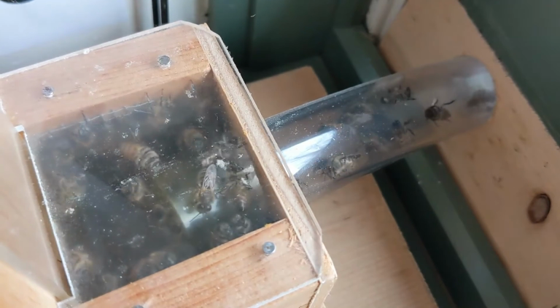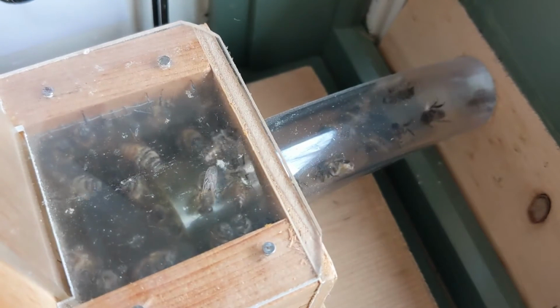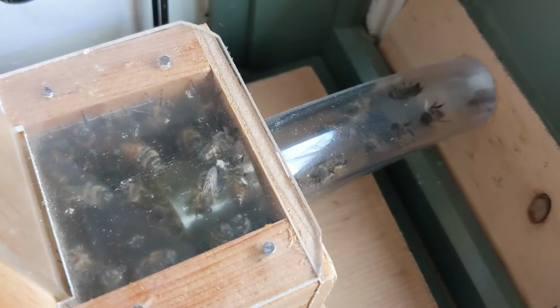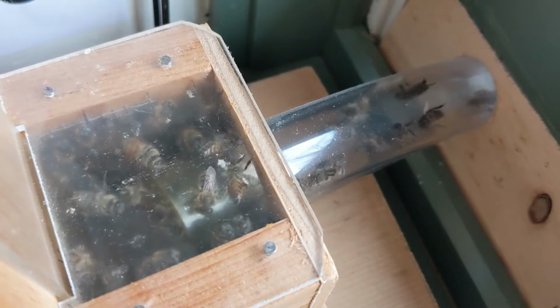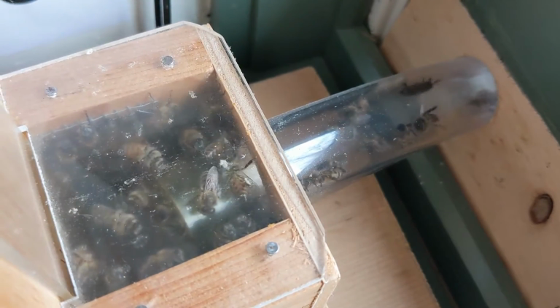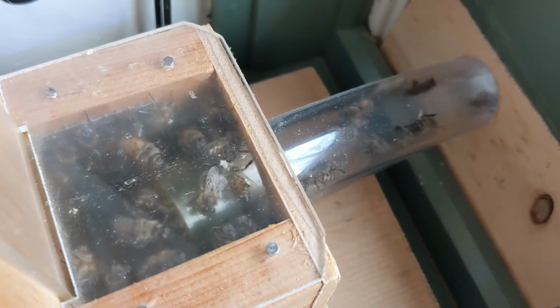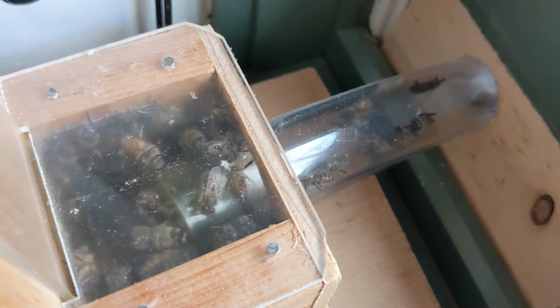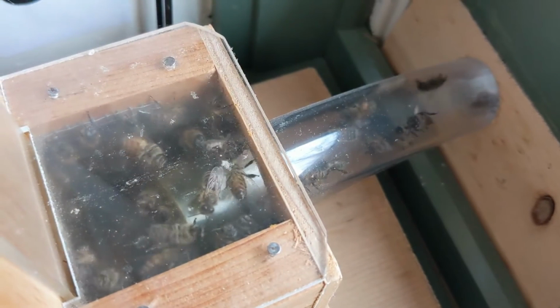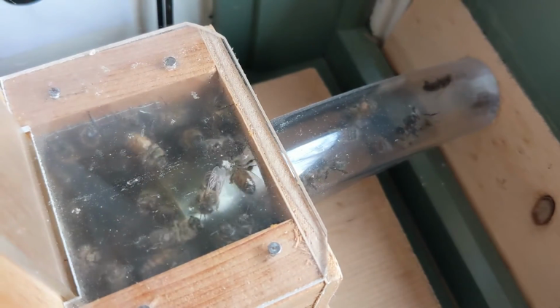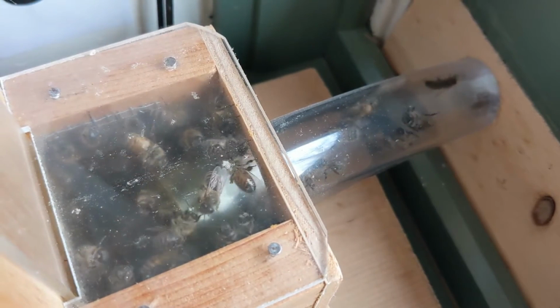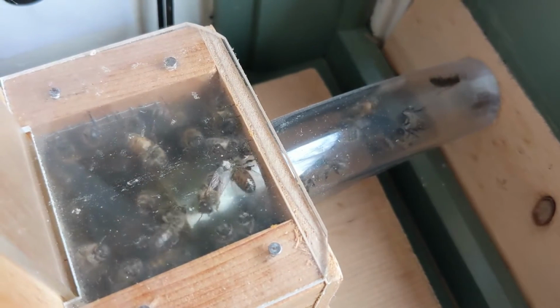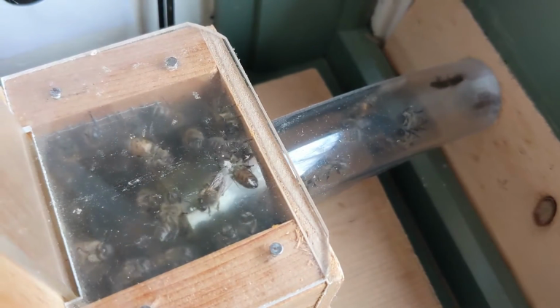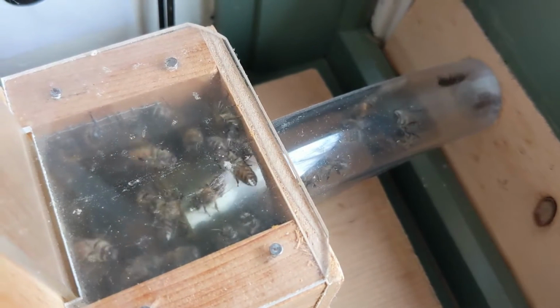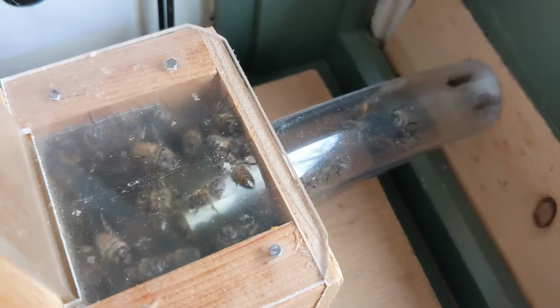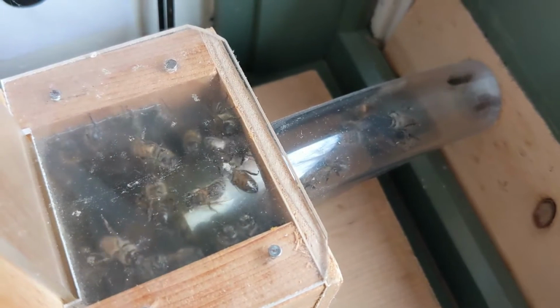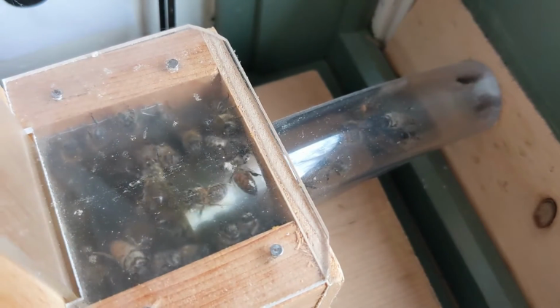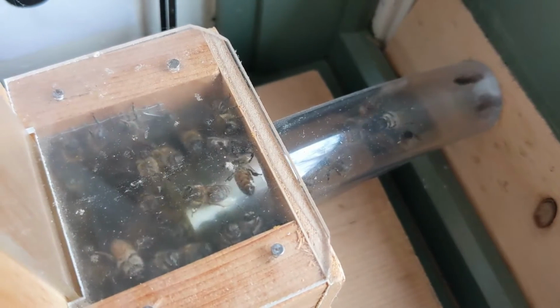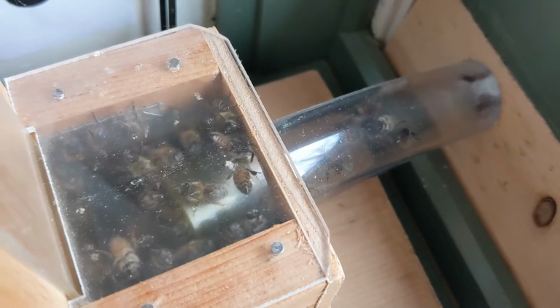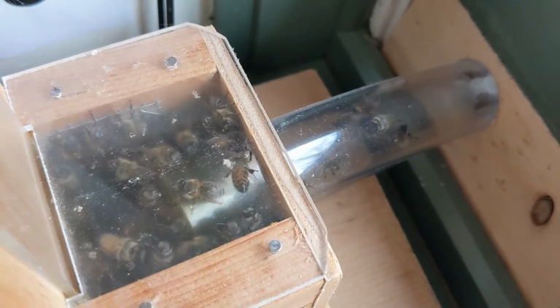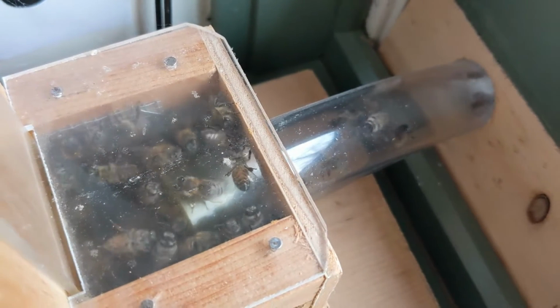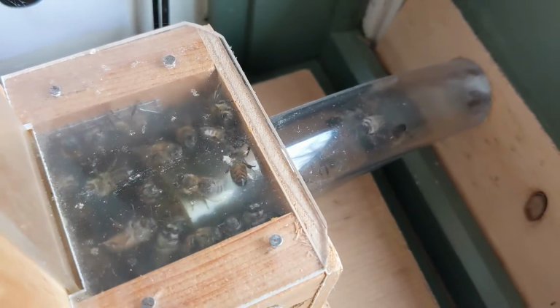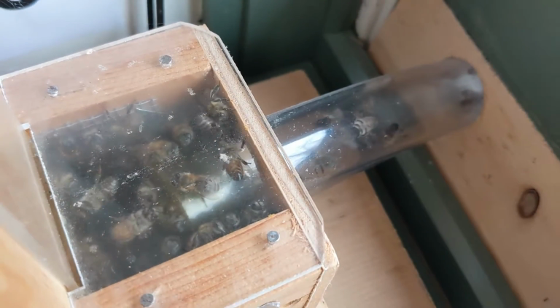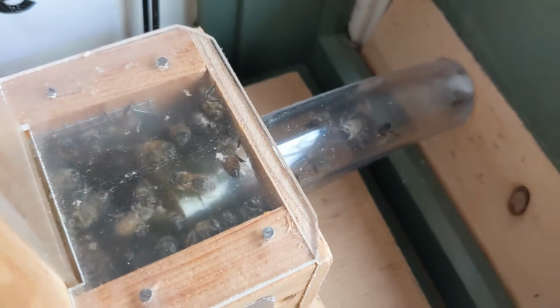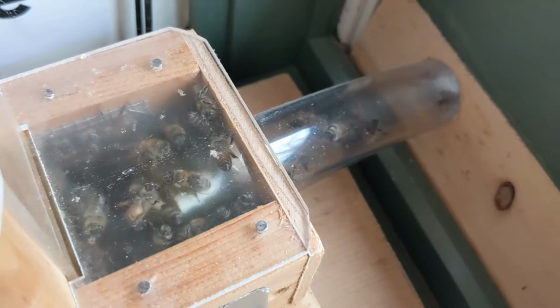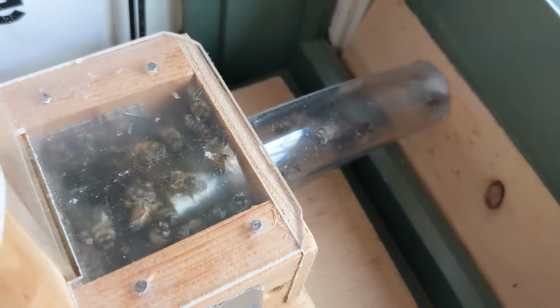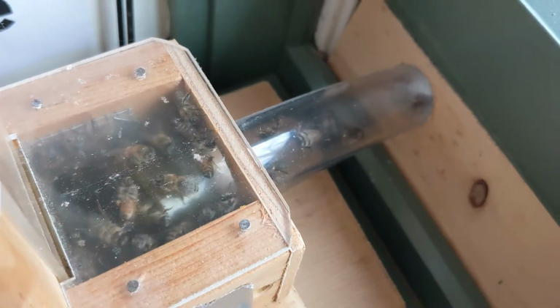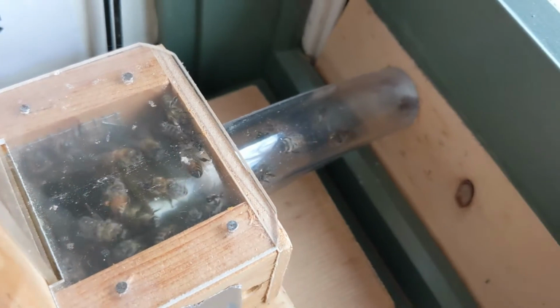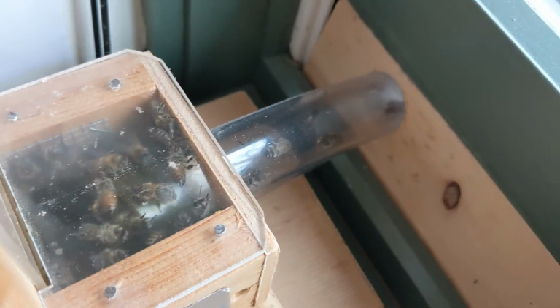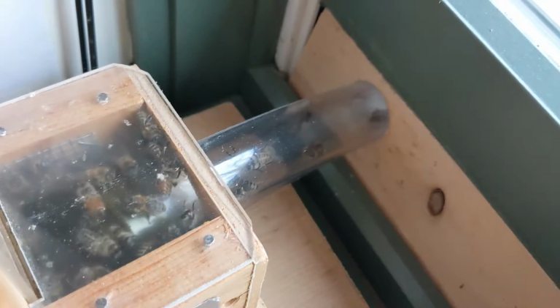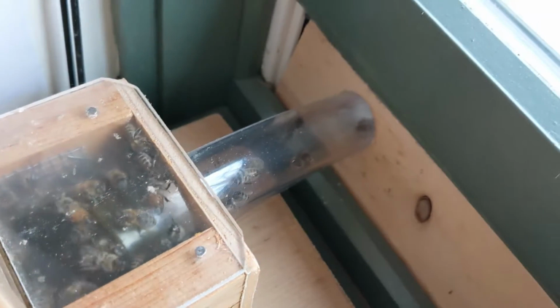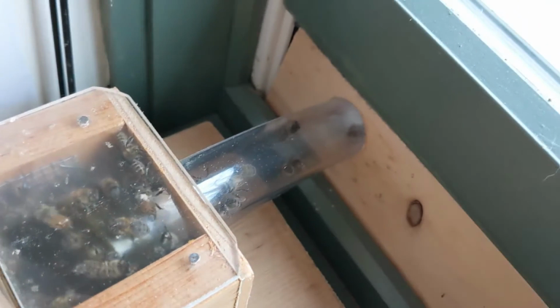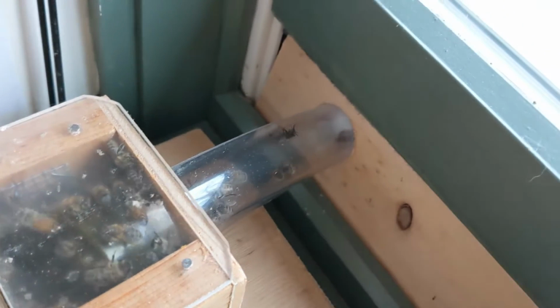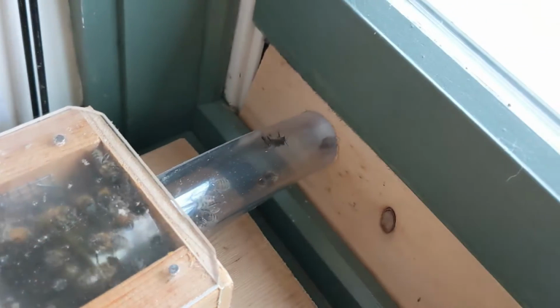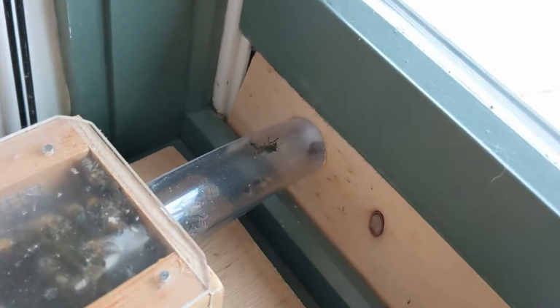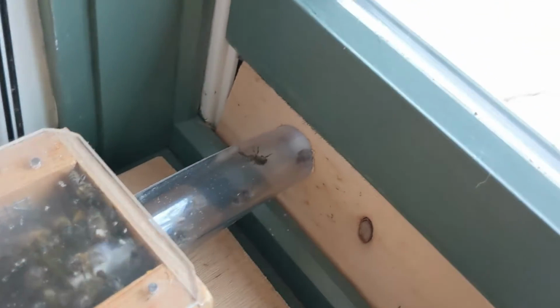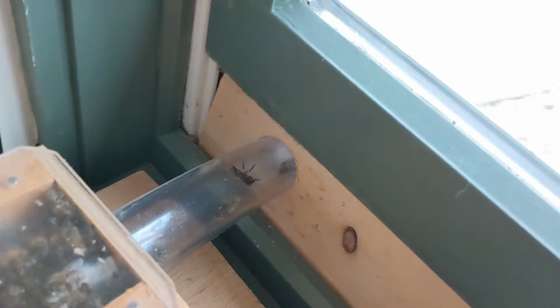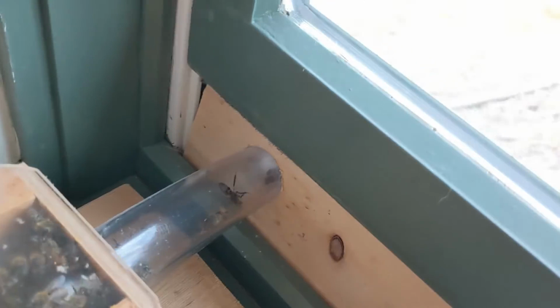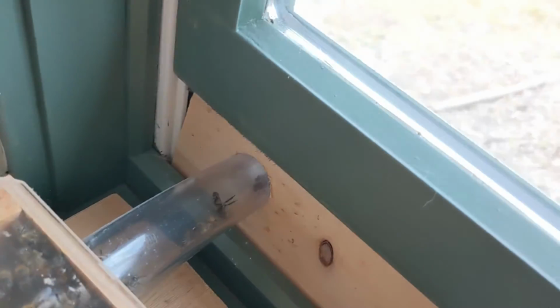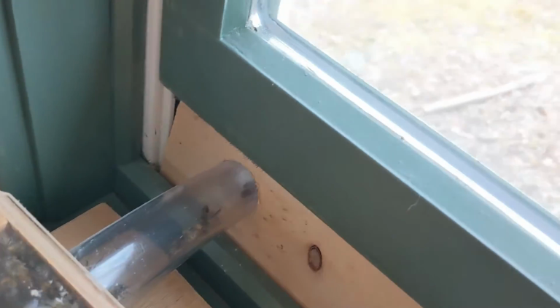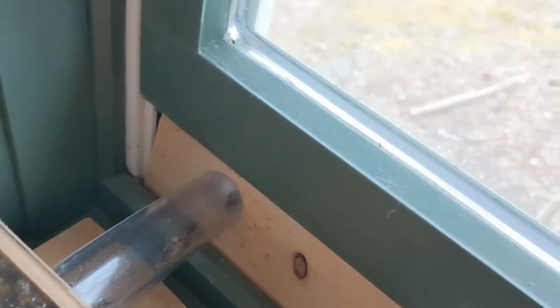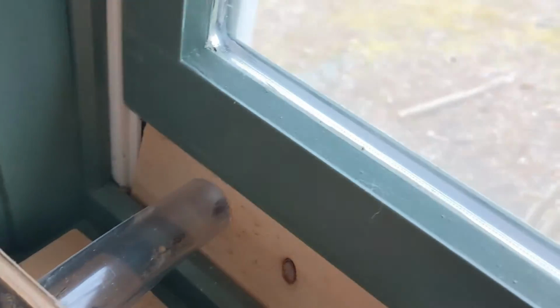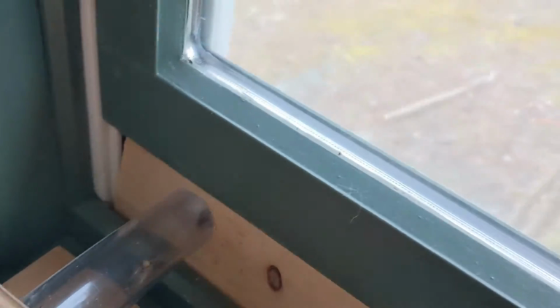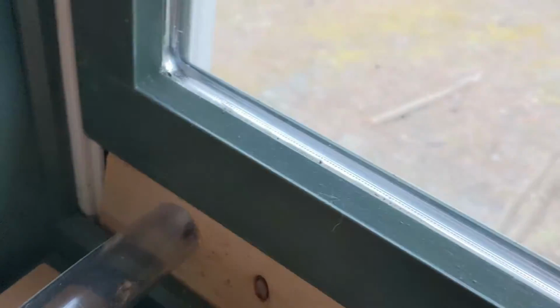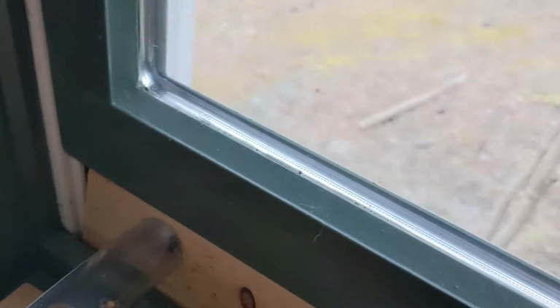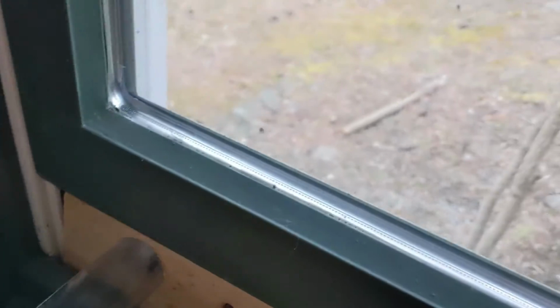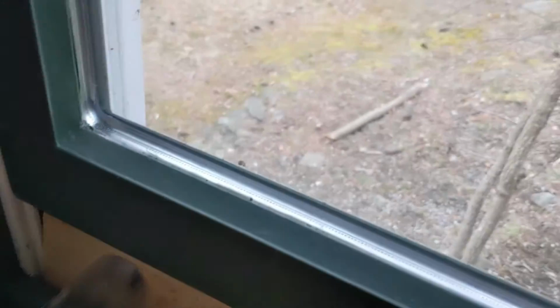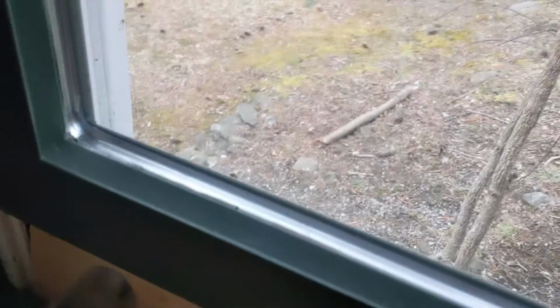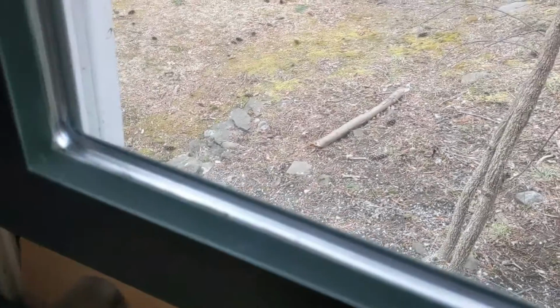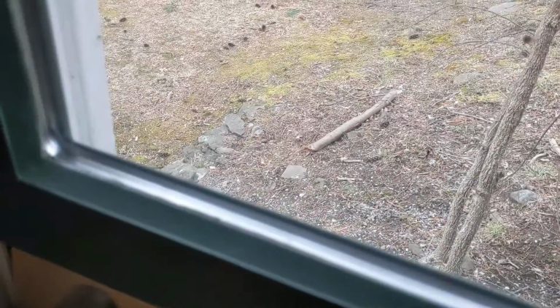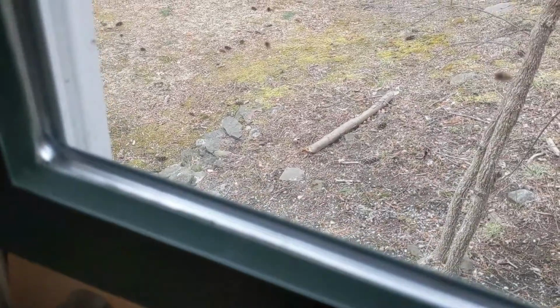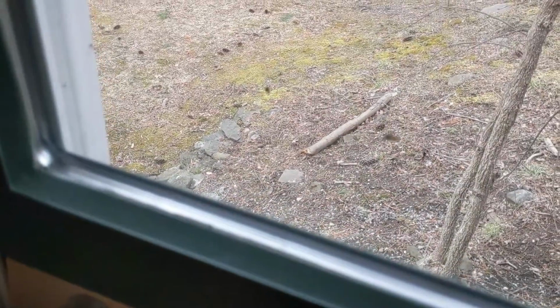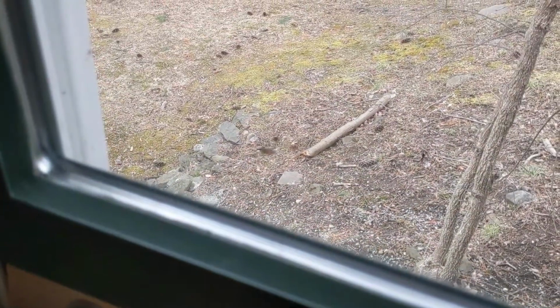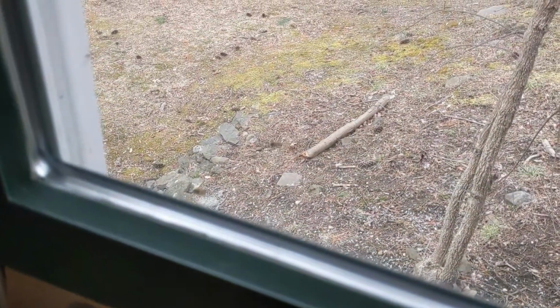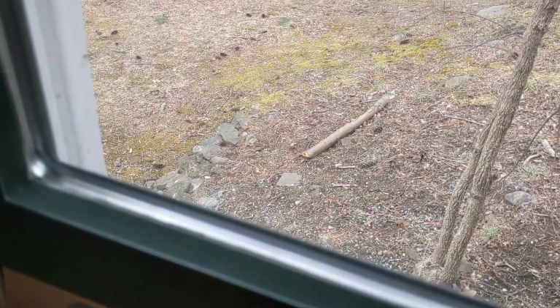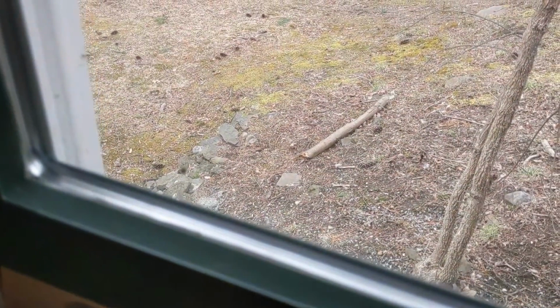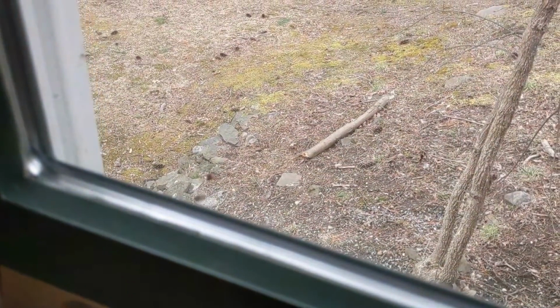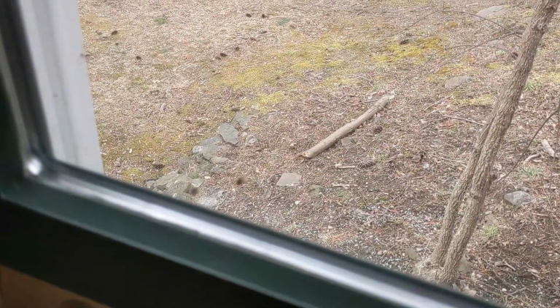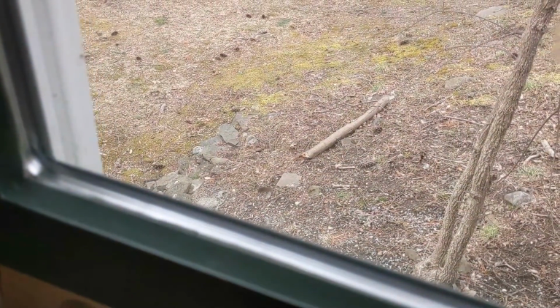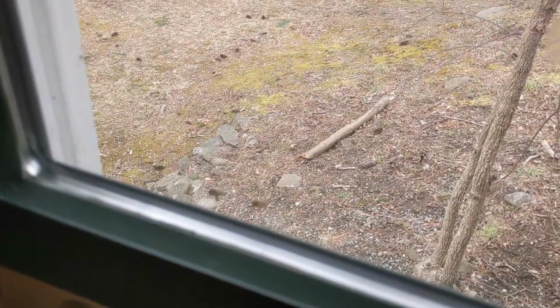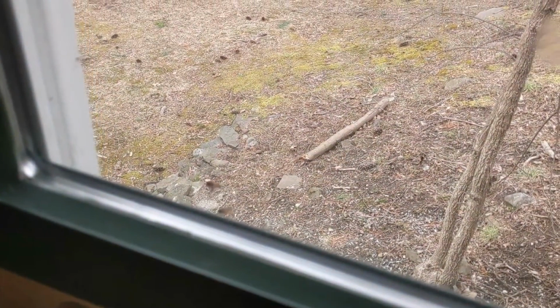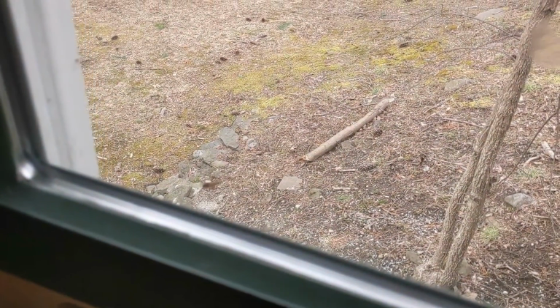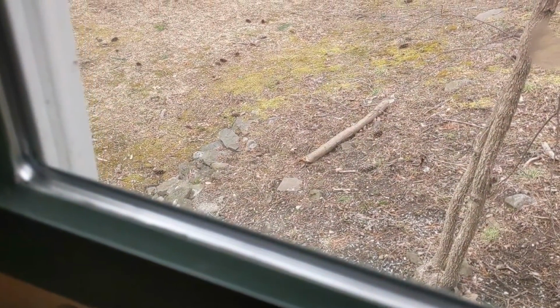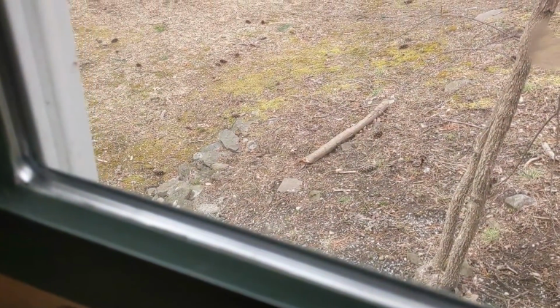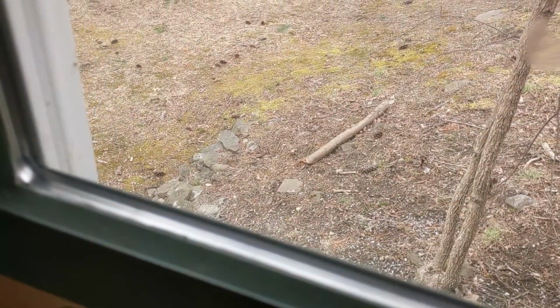What's this? Bees in a tube? This is a scene in the late winter of an observation hive at an office at Better Bee.